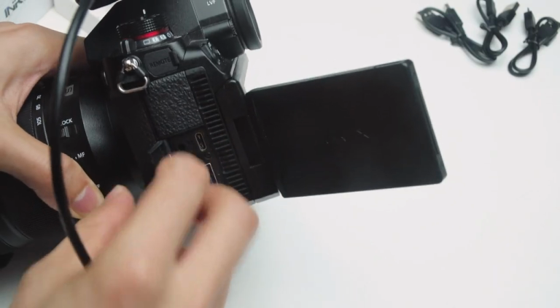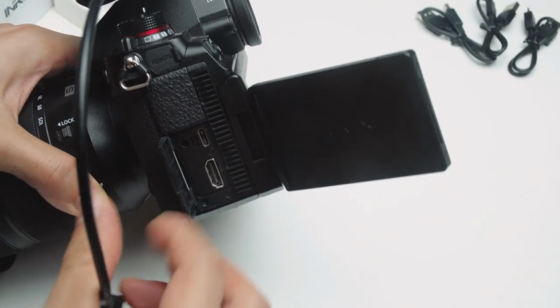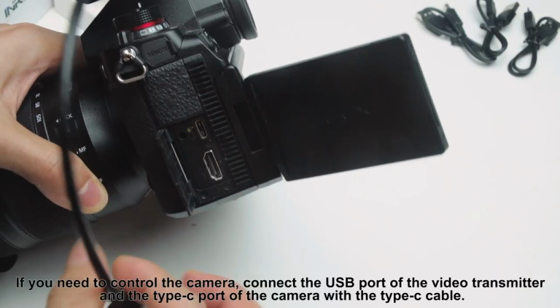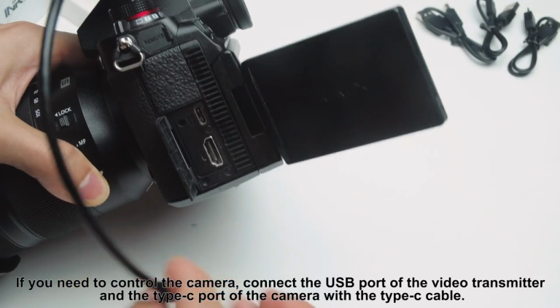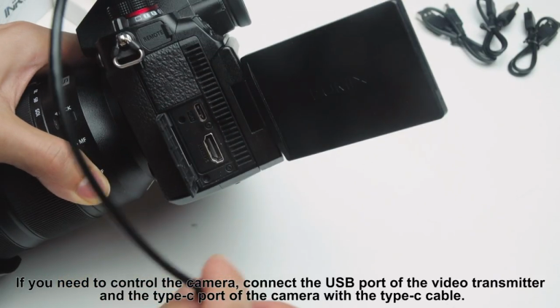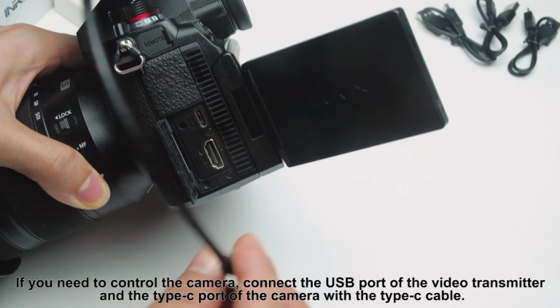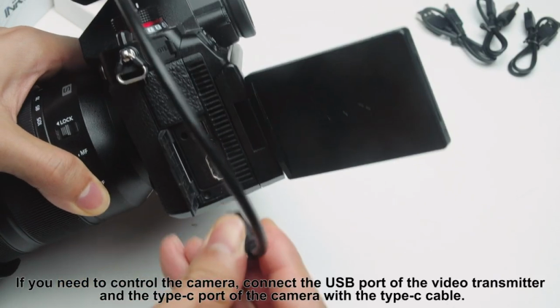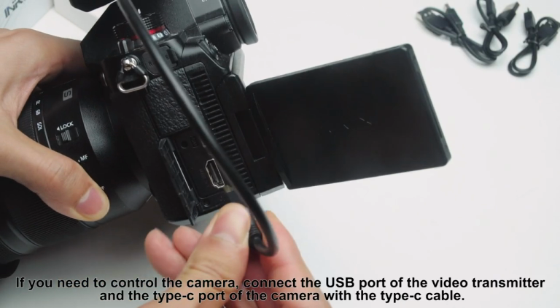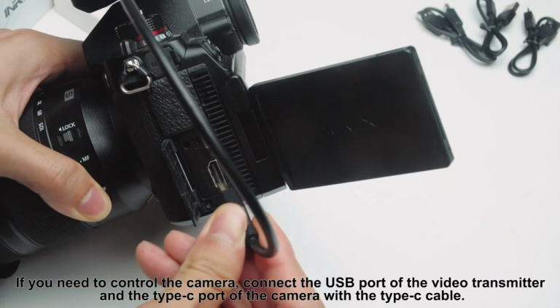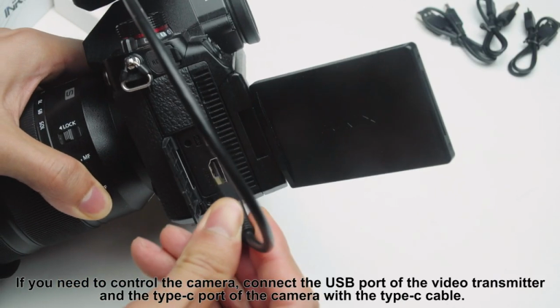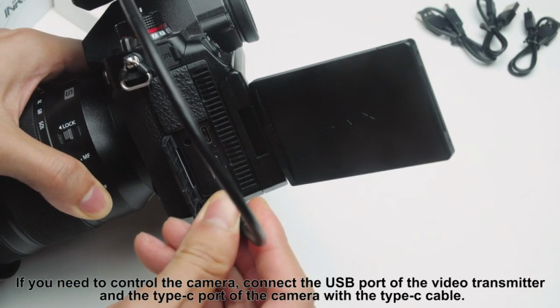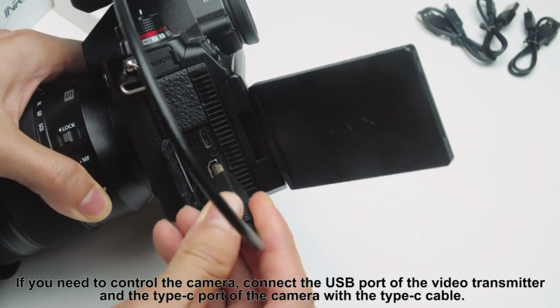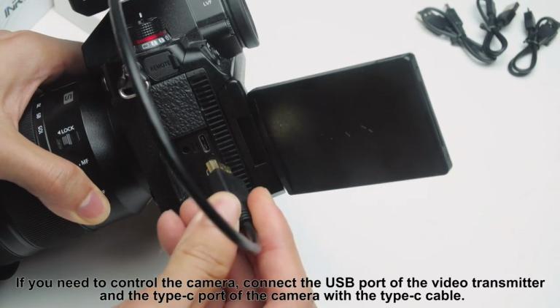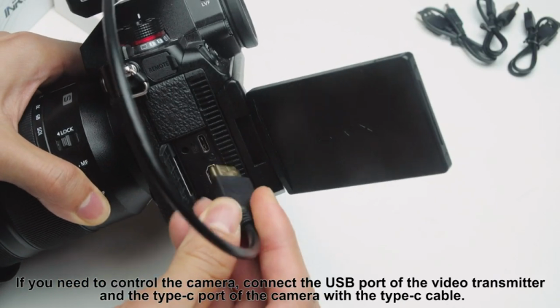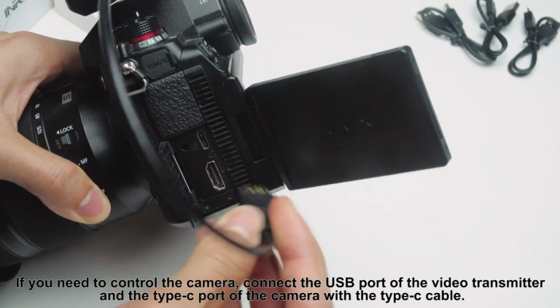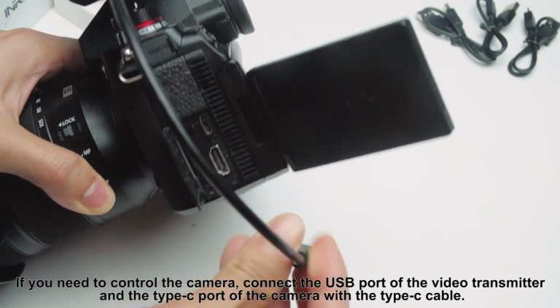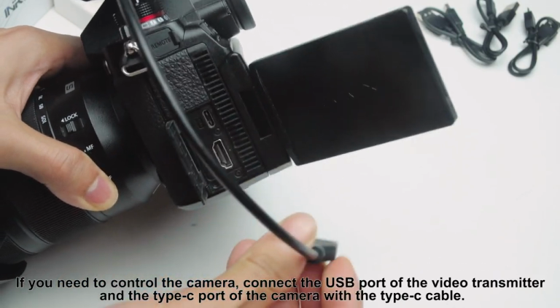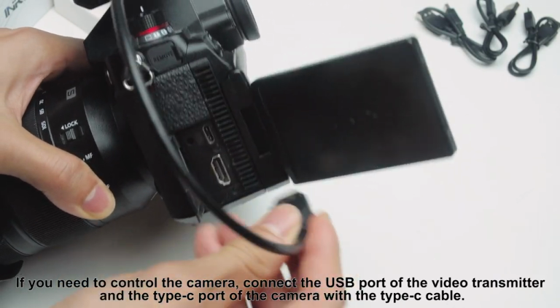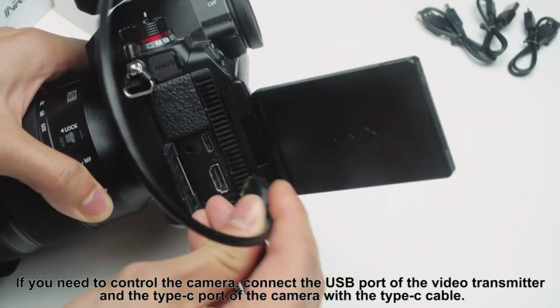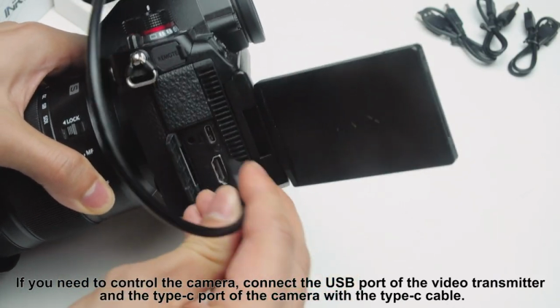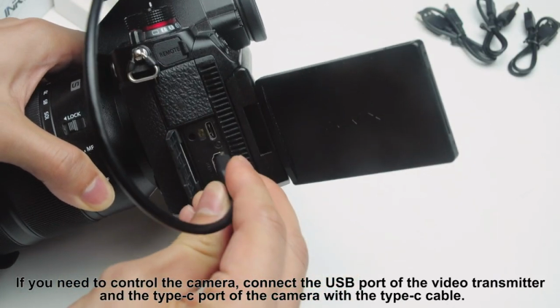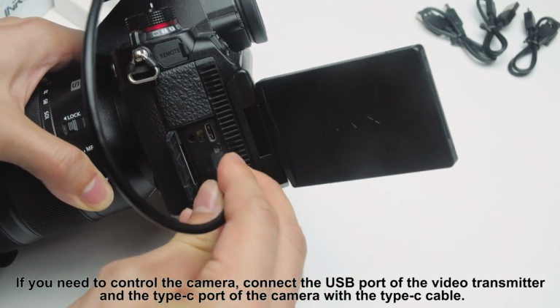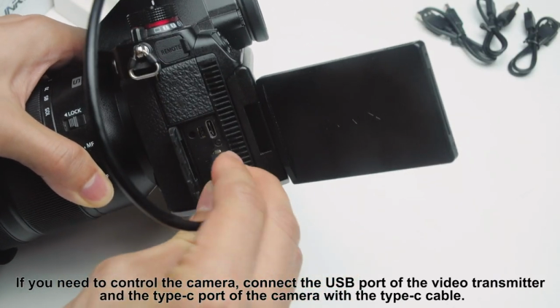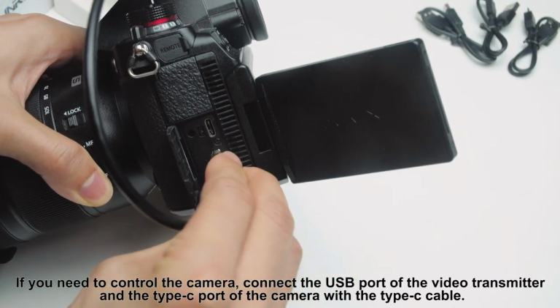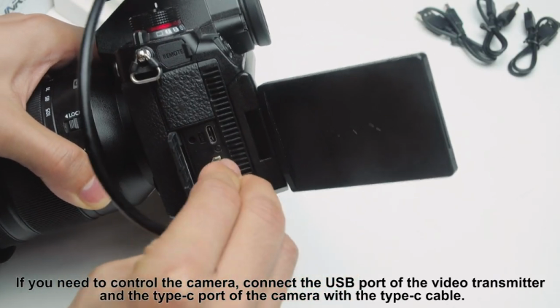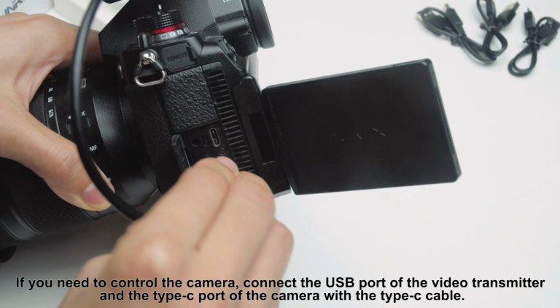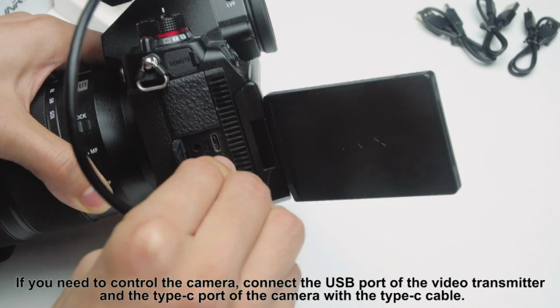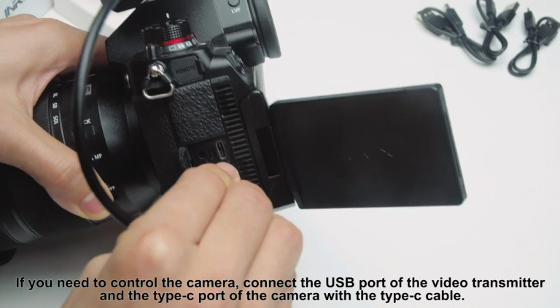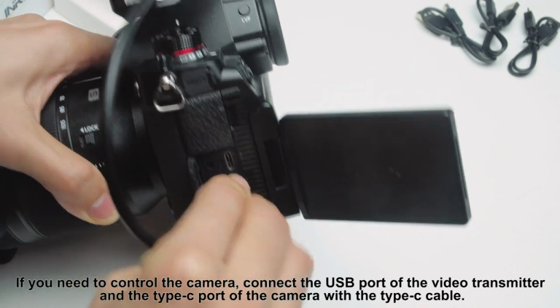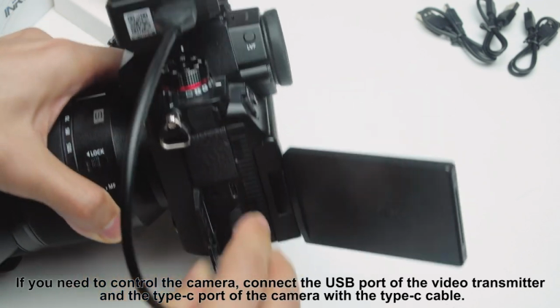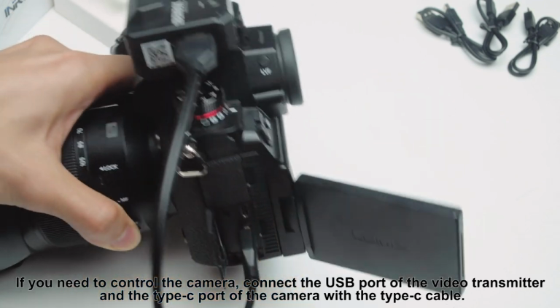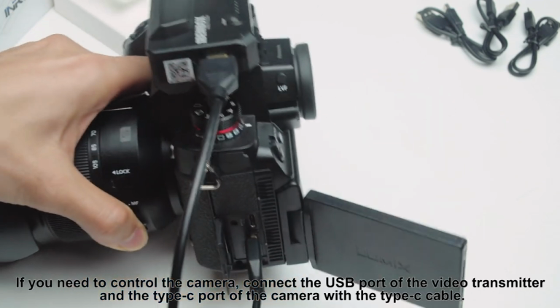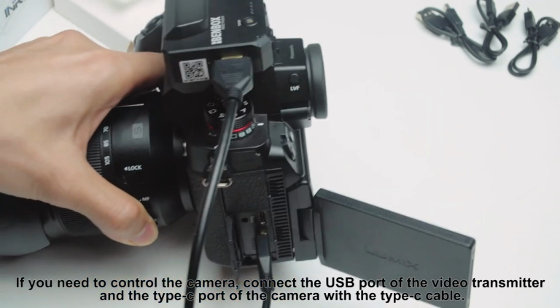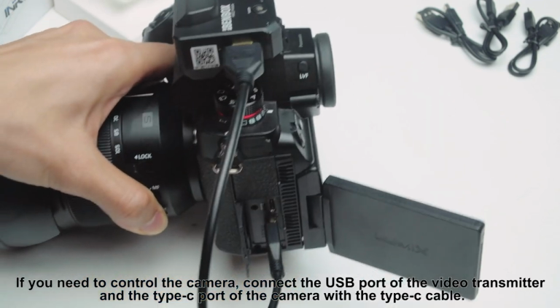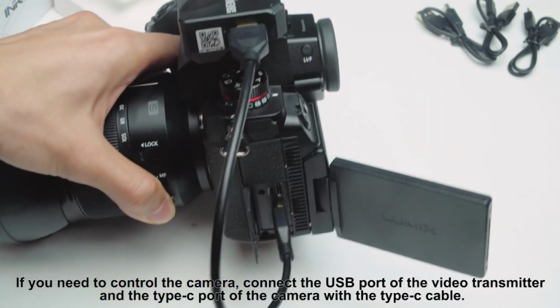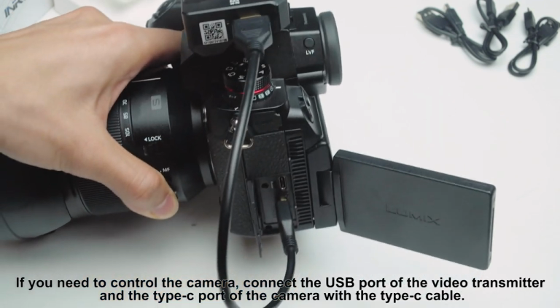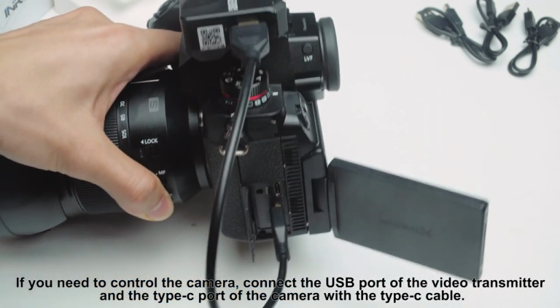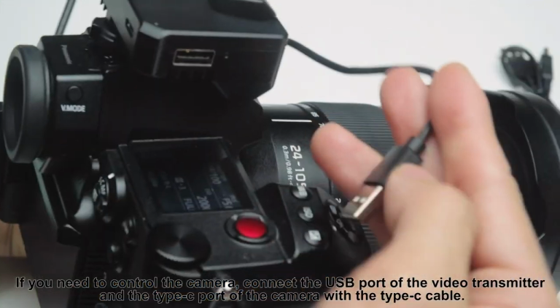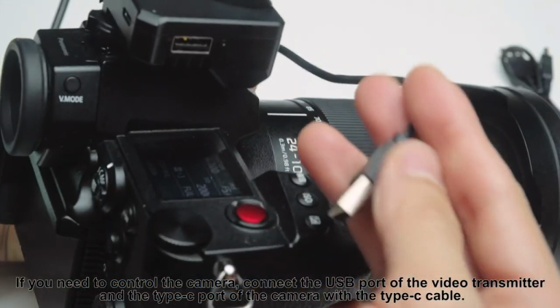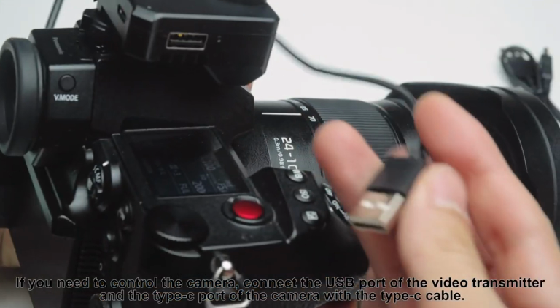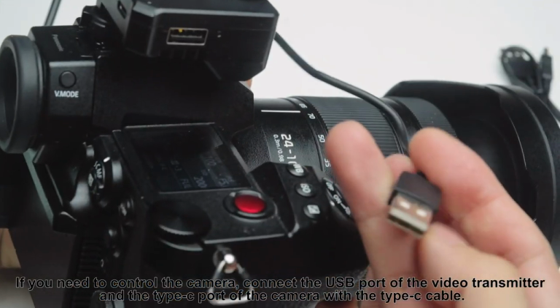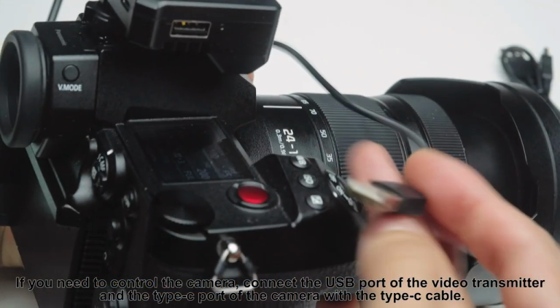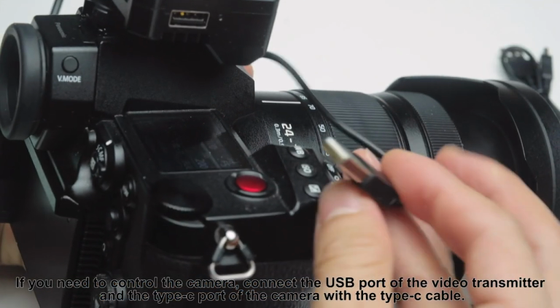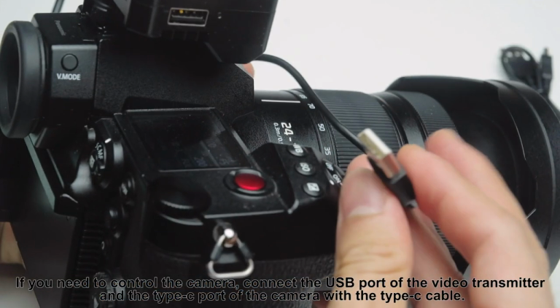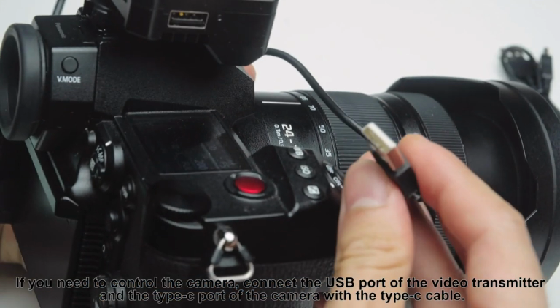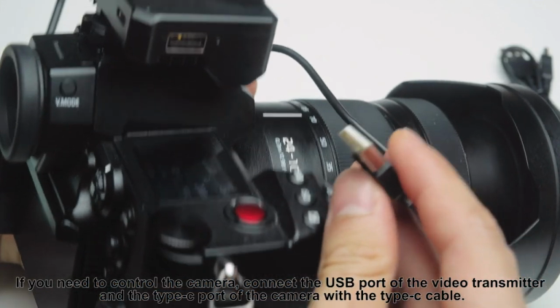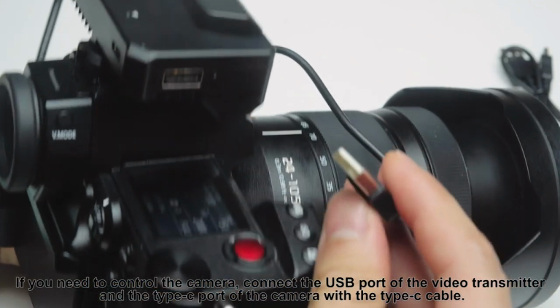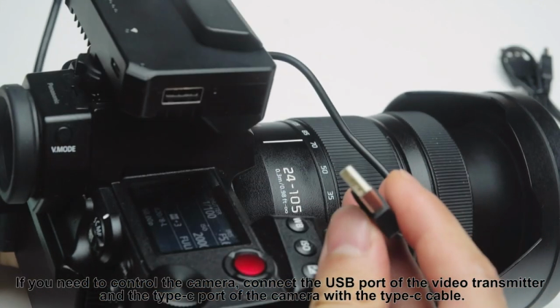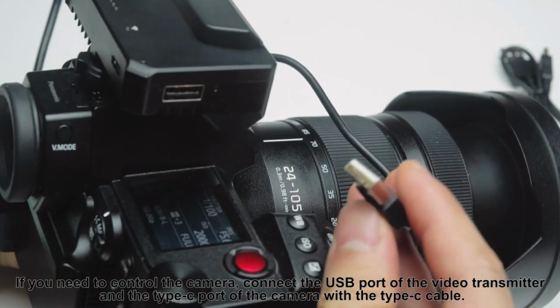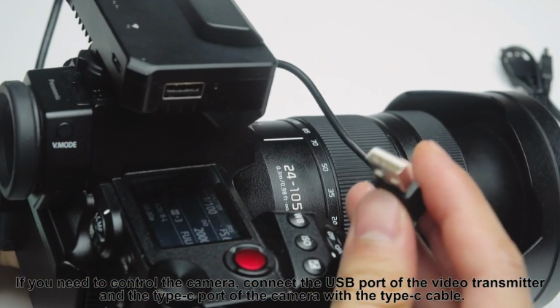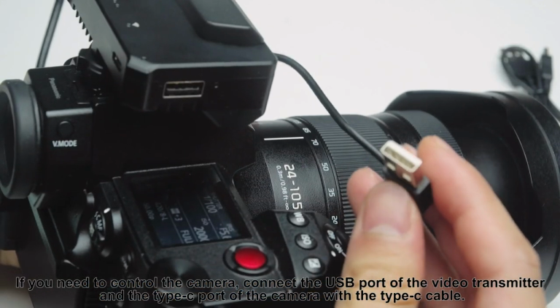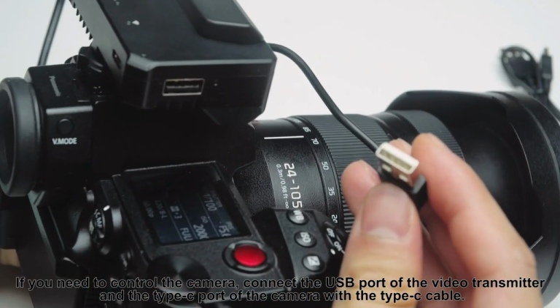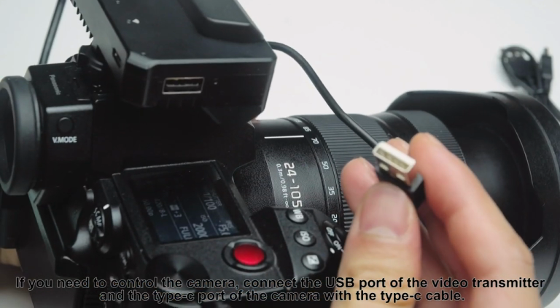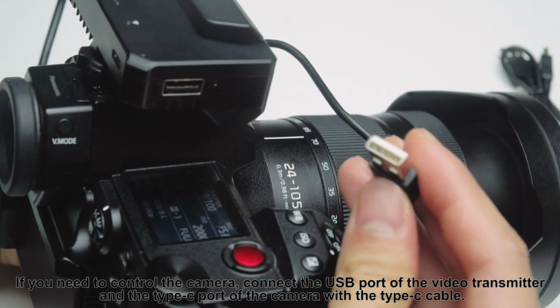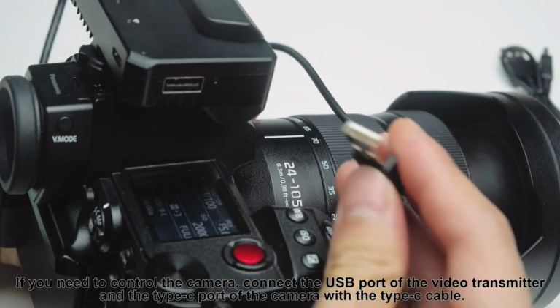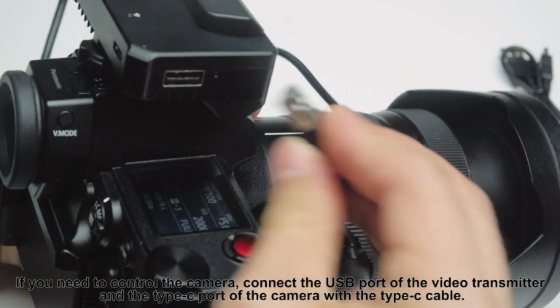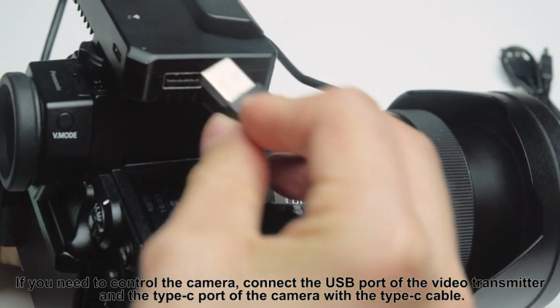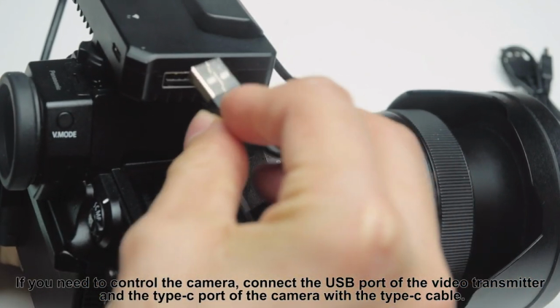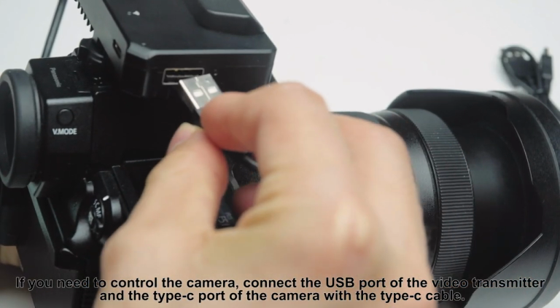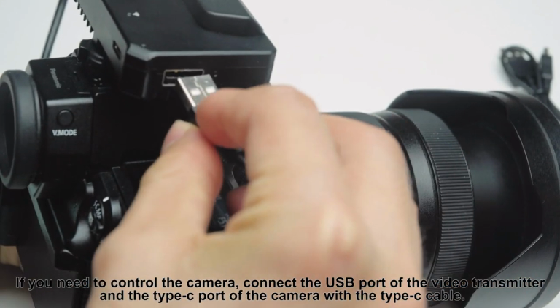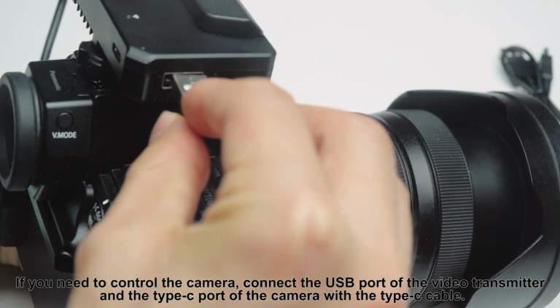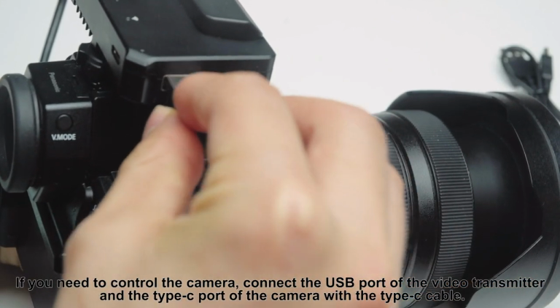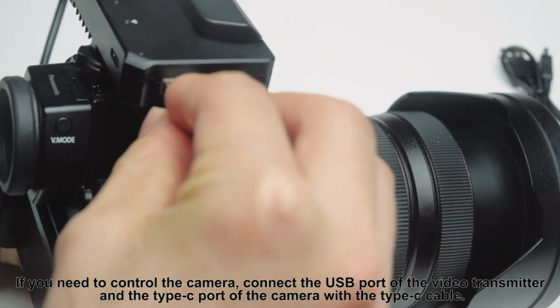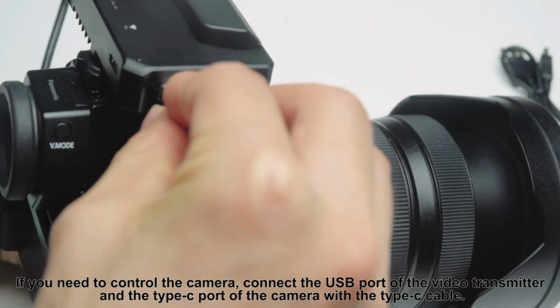If you need to control the camera, connect the USB port of the video transmitter and the Type-C port of the camera with the Type-C cable.